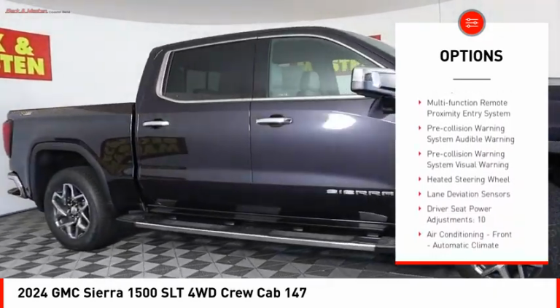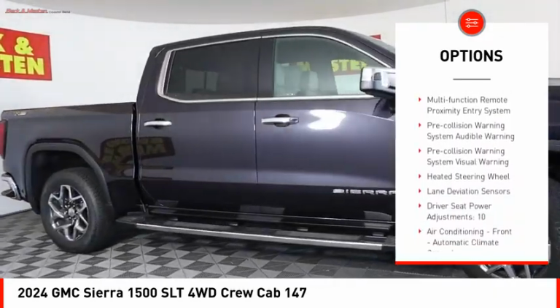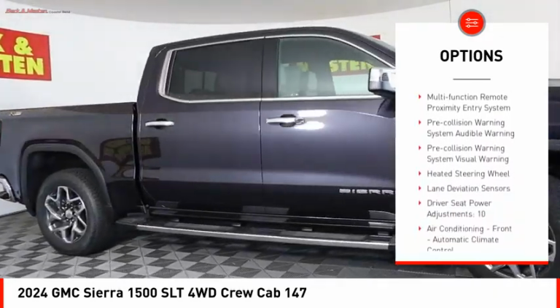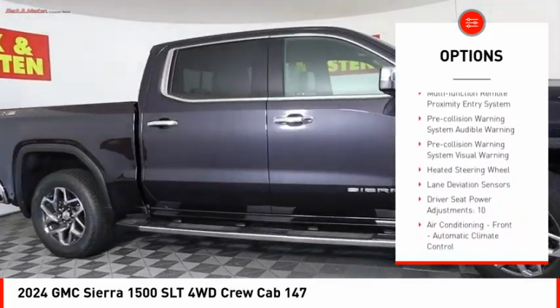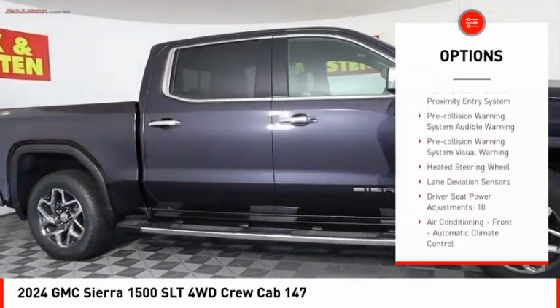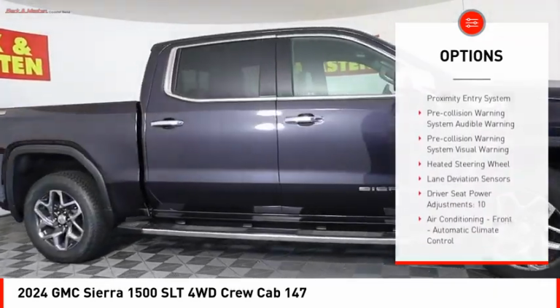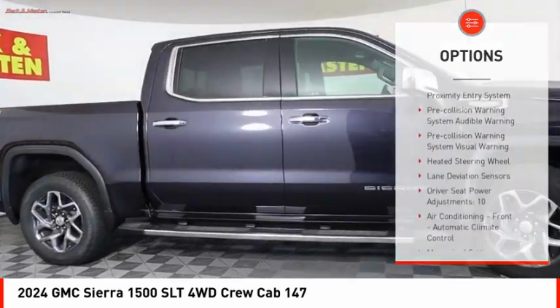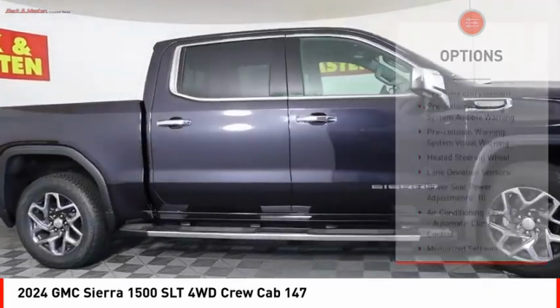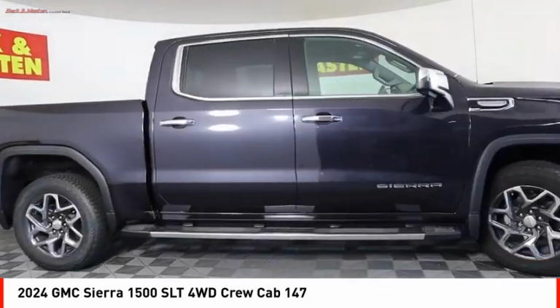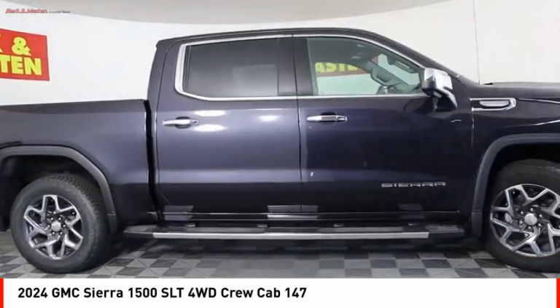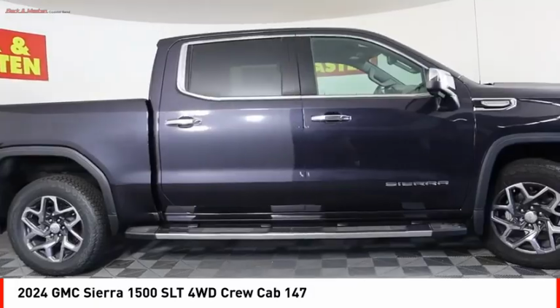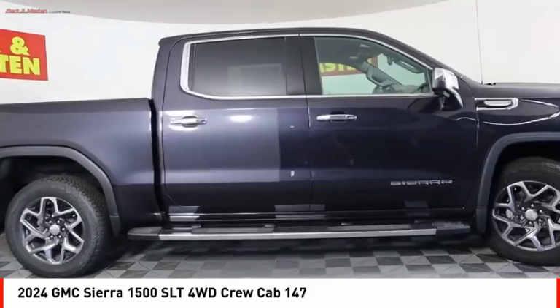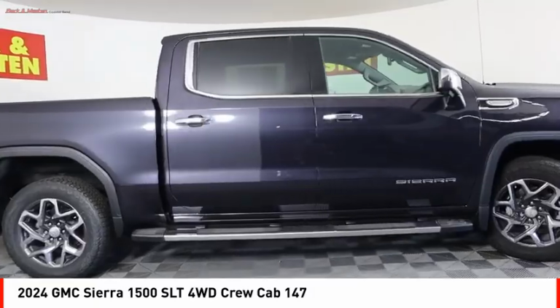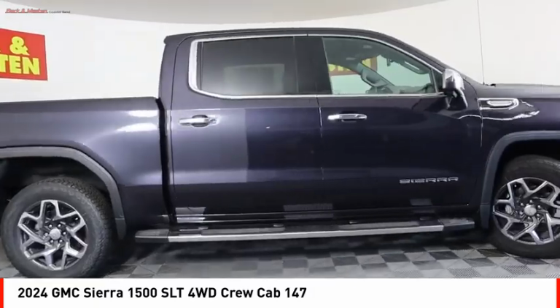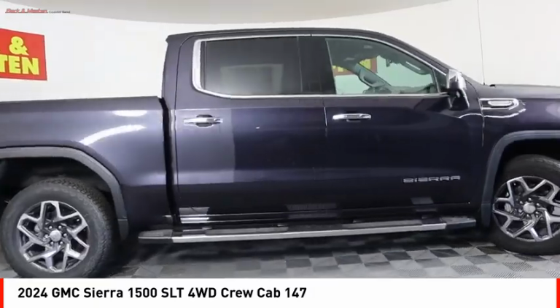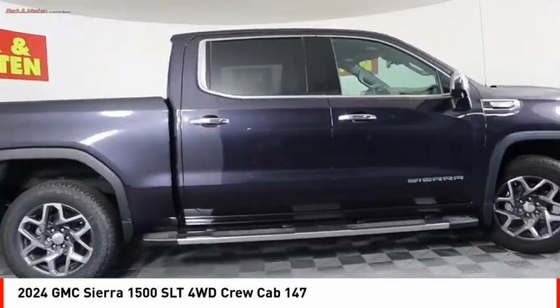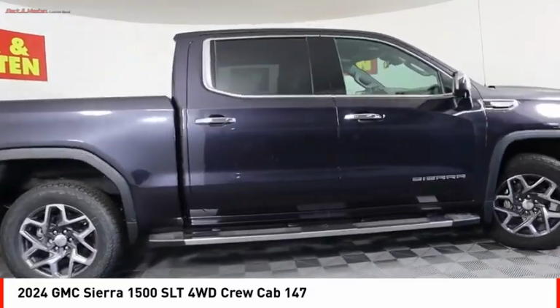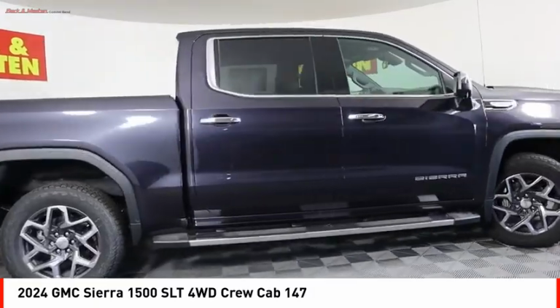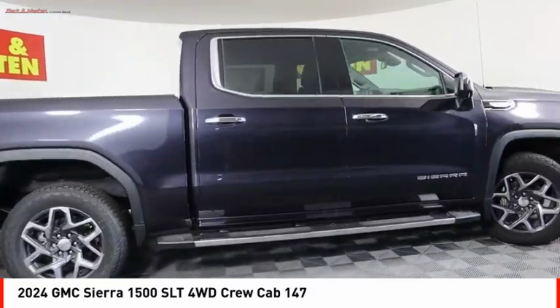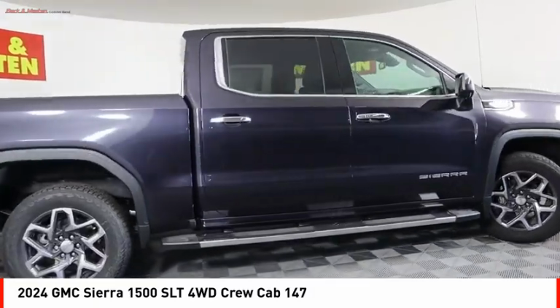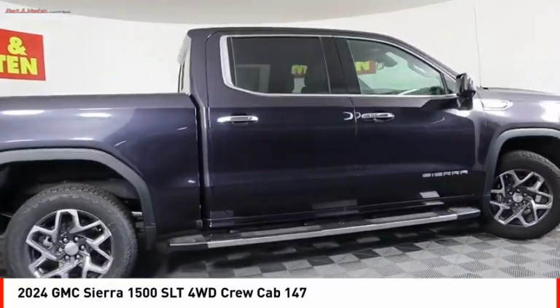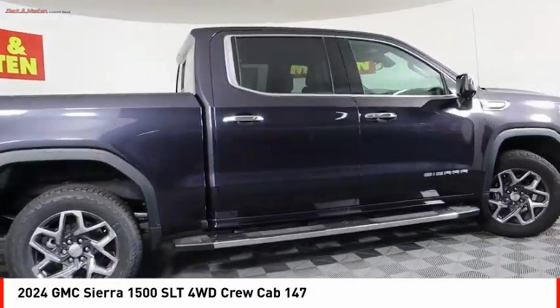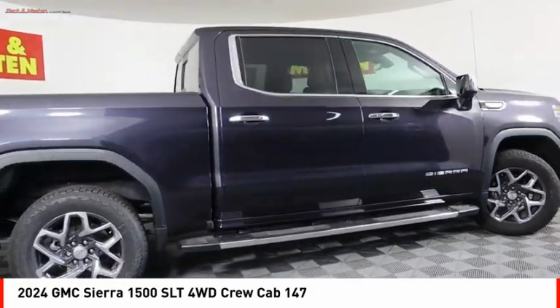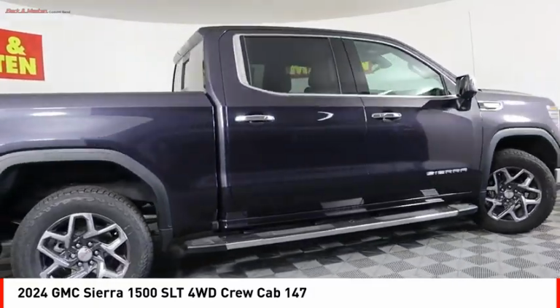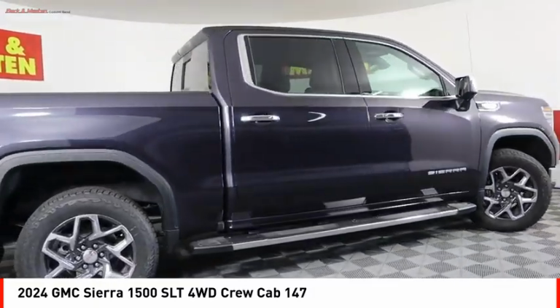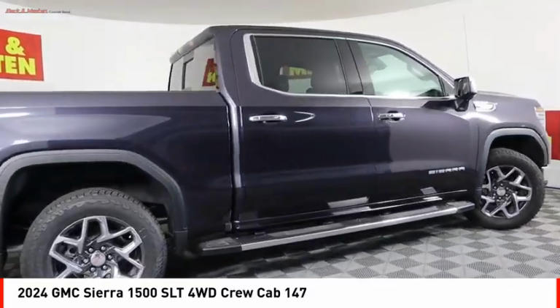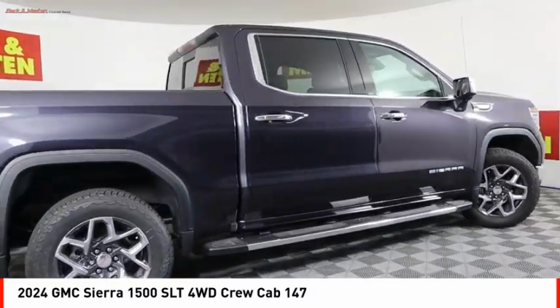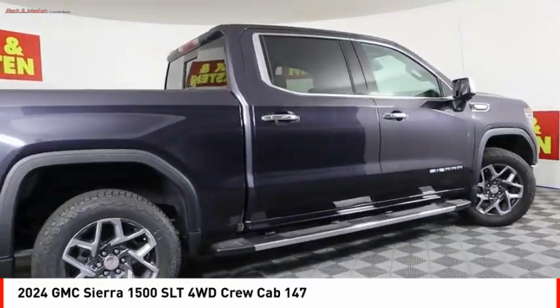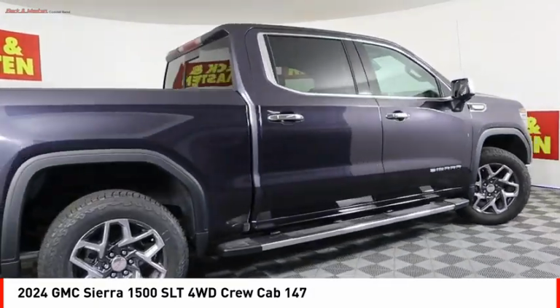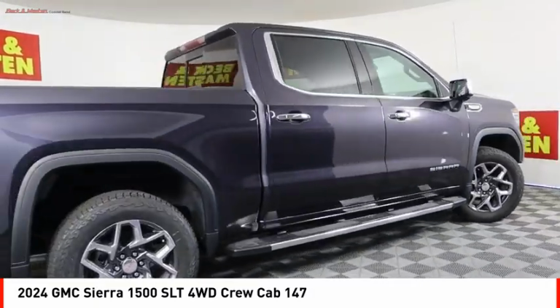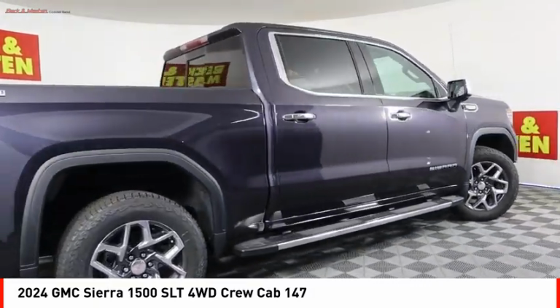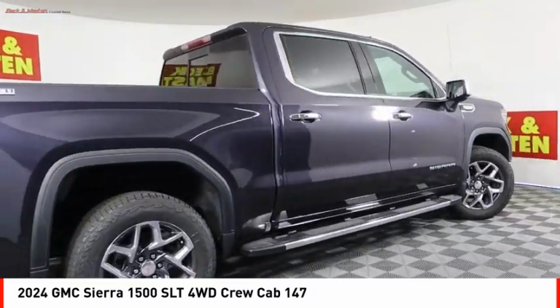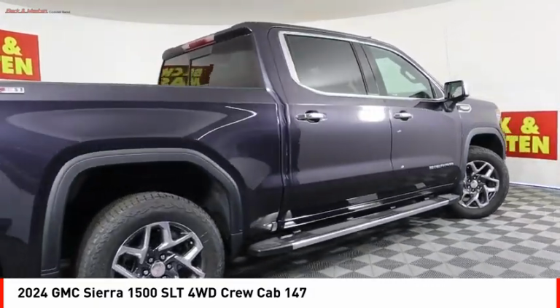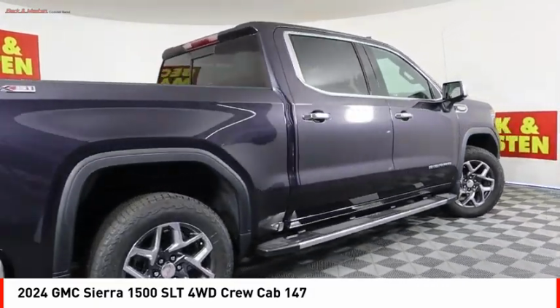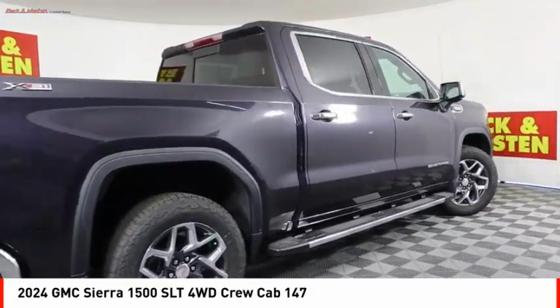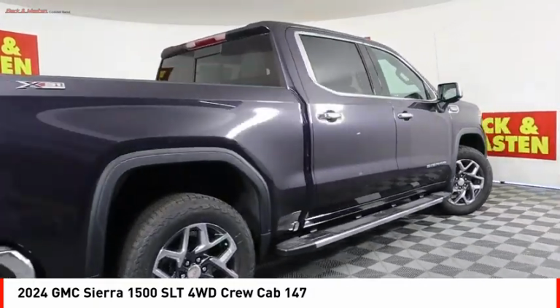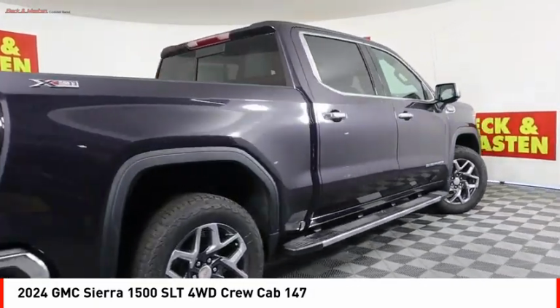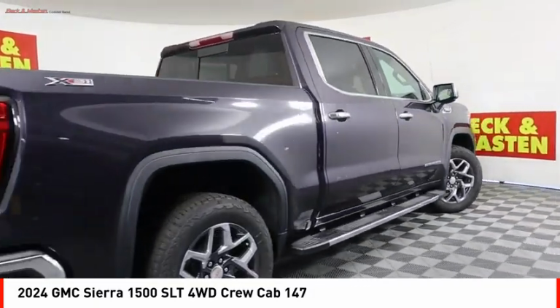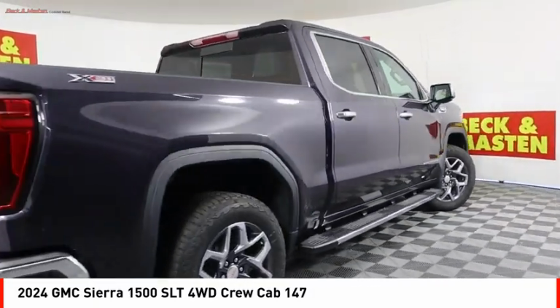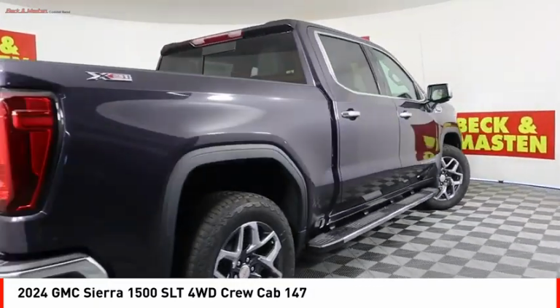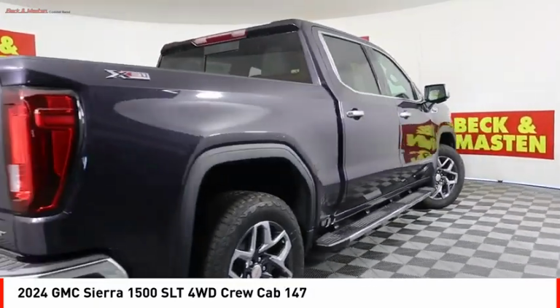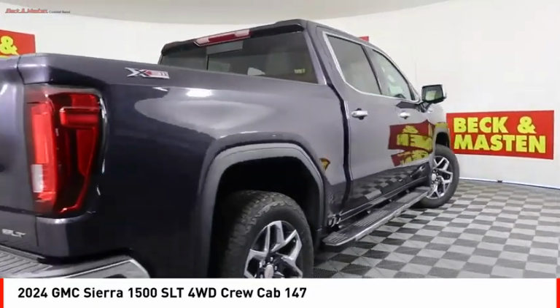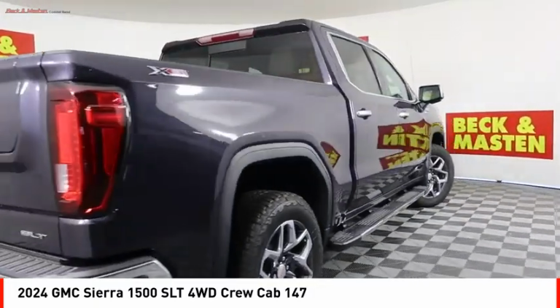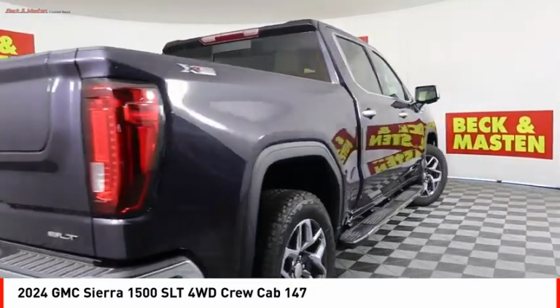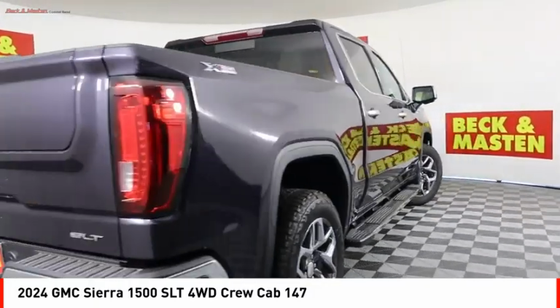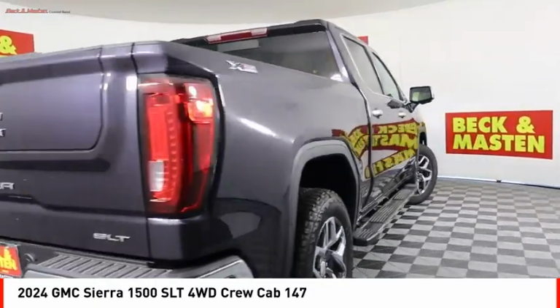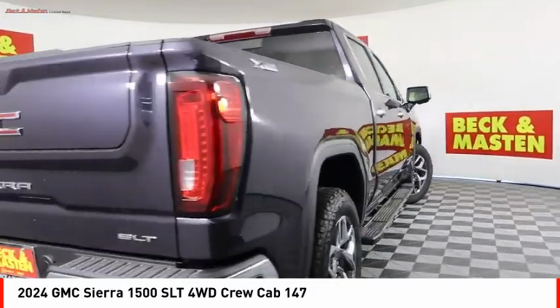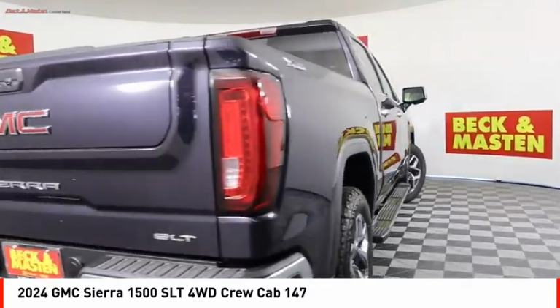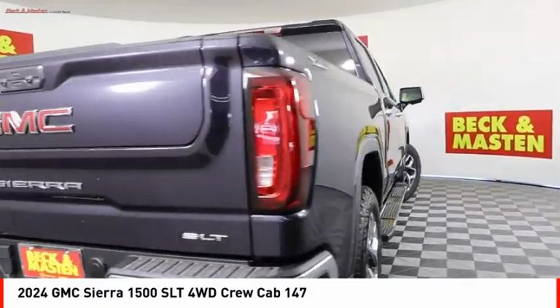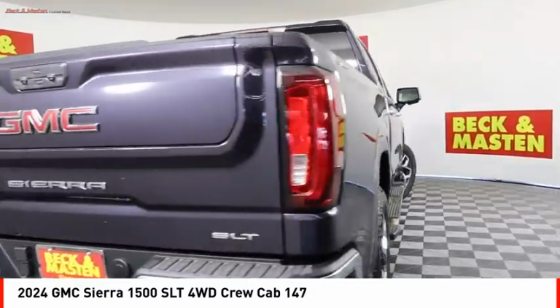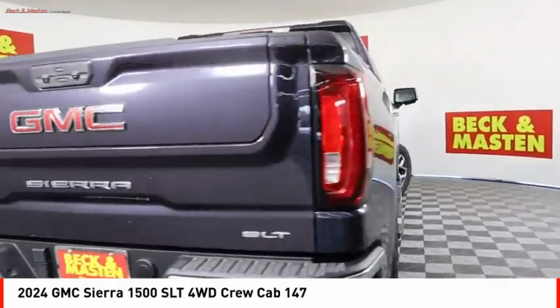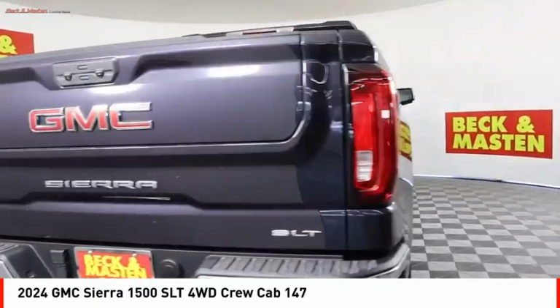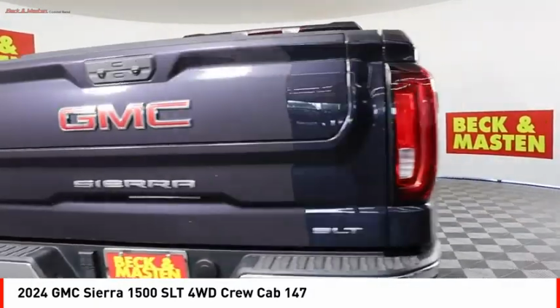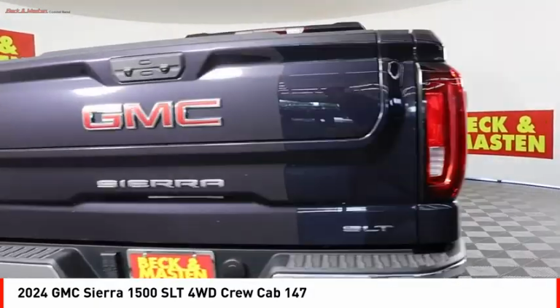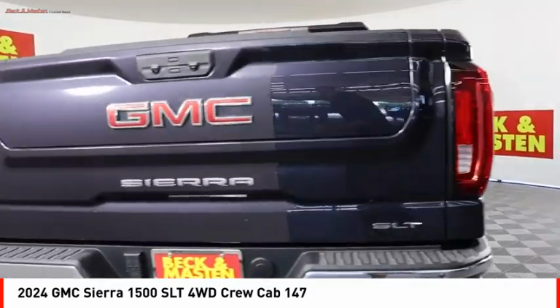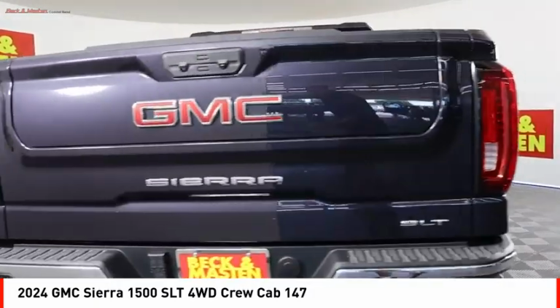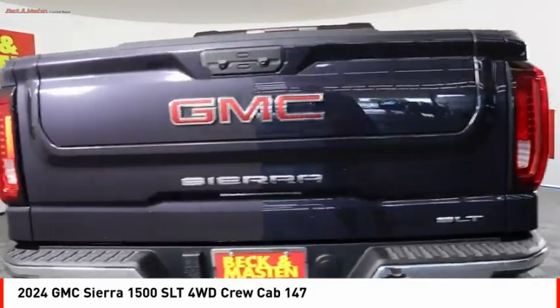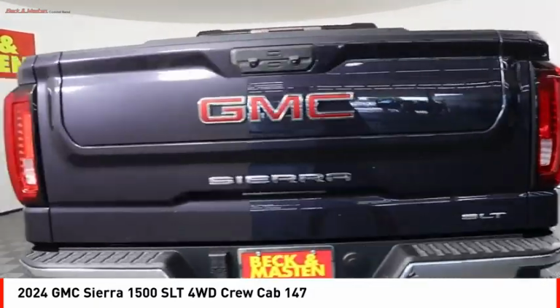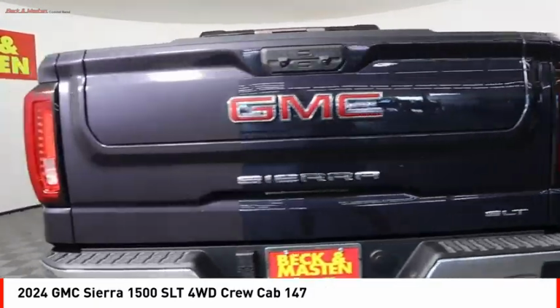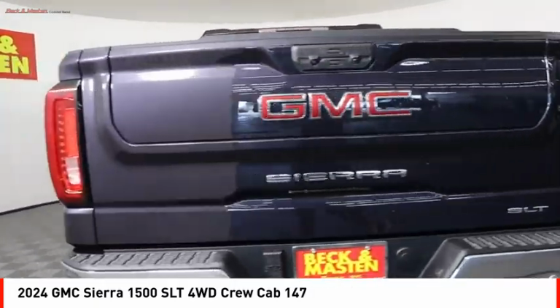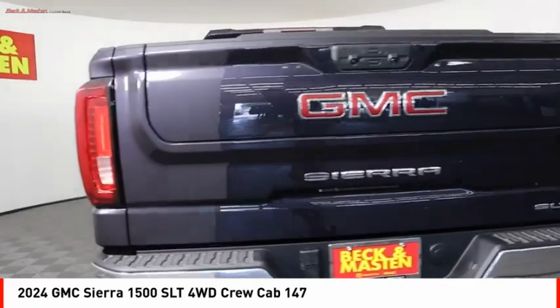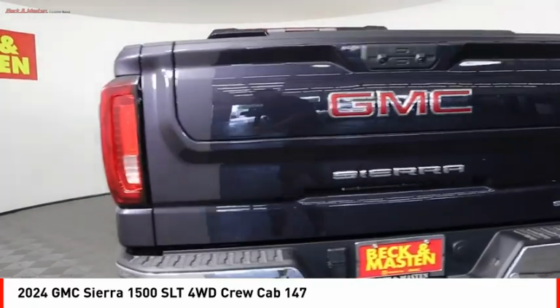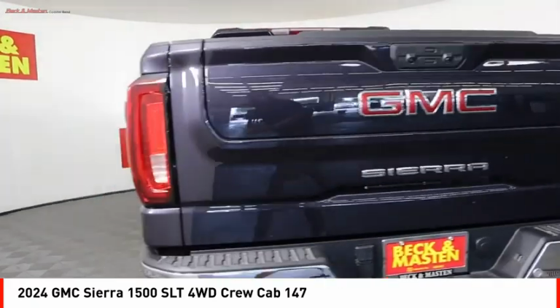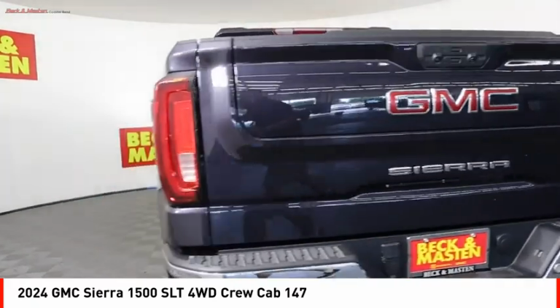Active grille shutters. Stability control. Roll stability control. Front suspension type: strut. Braking assist.